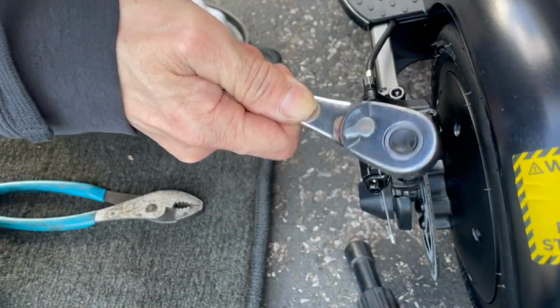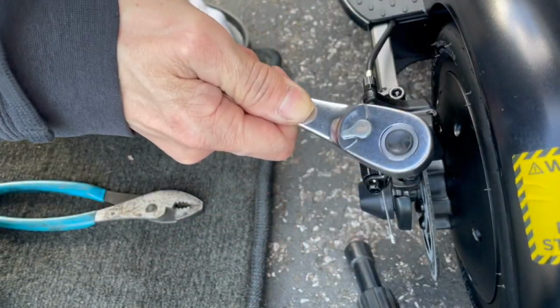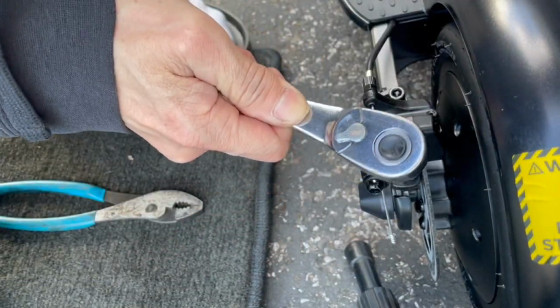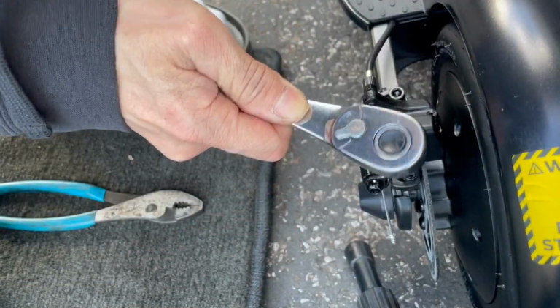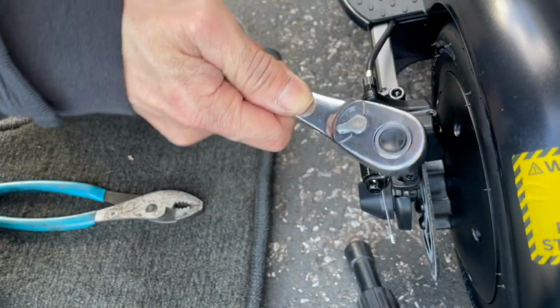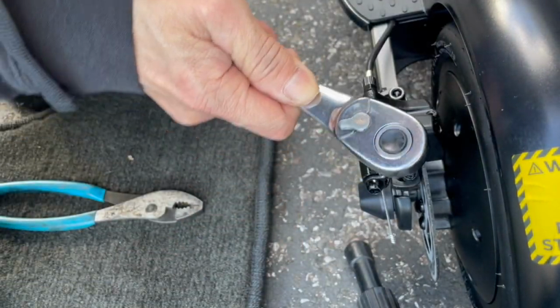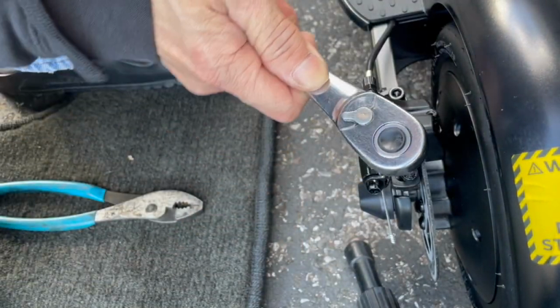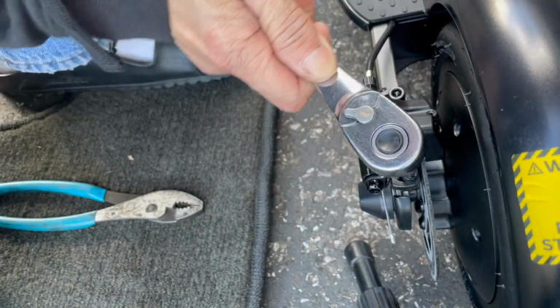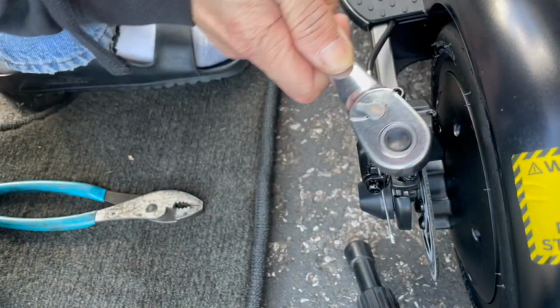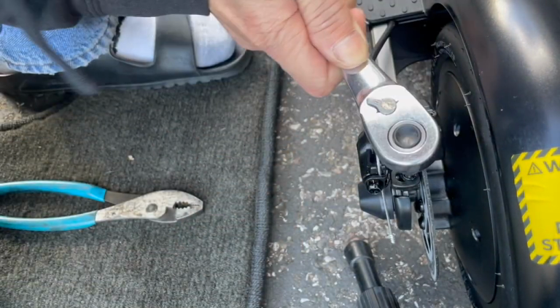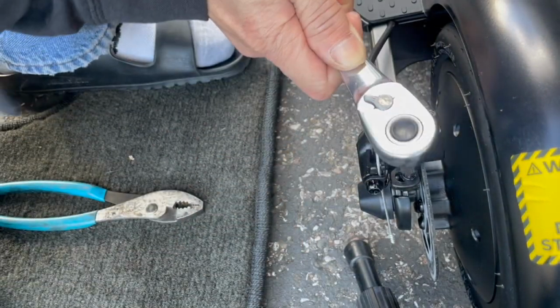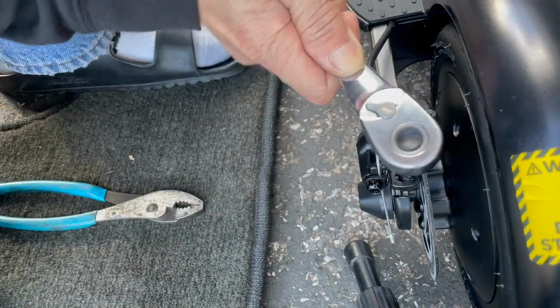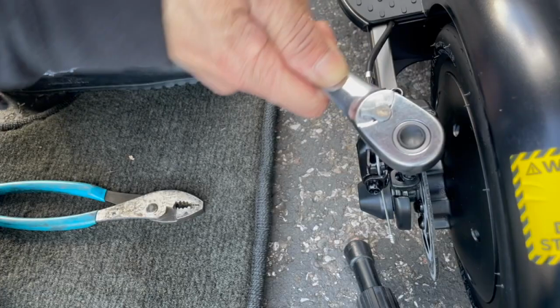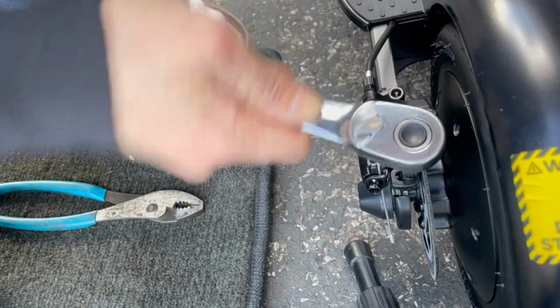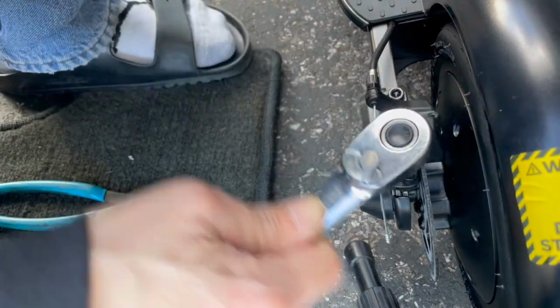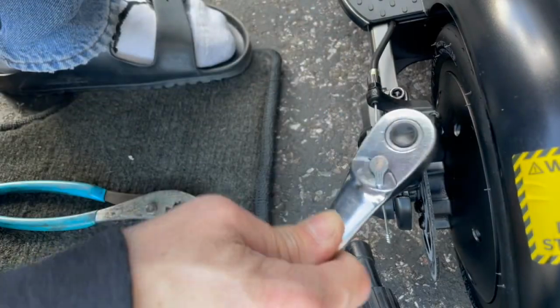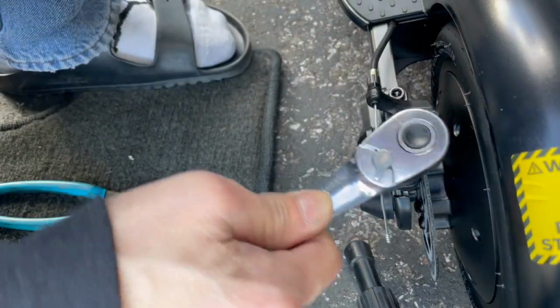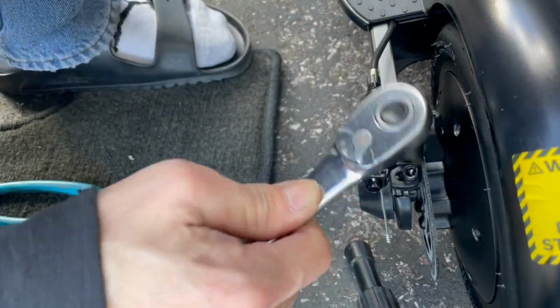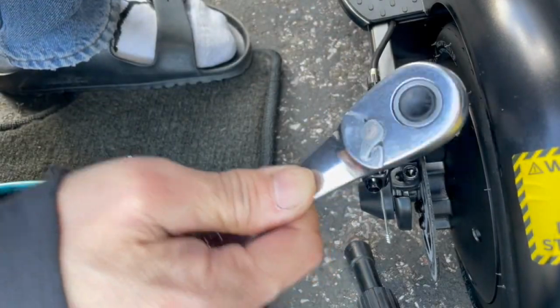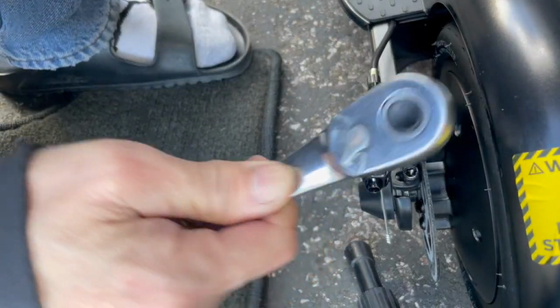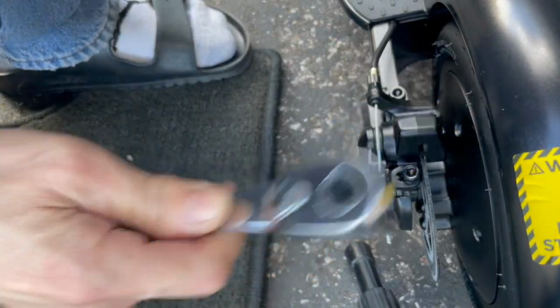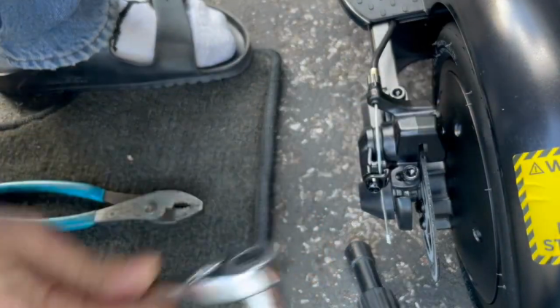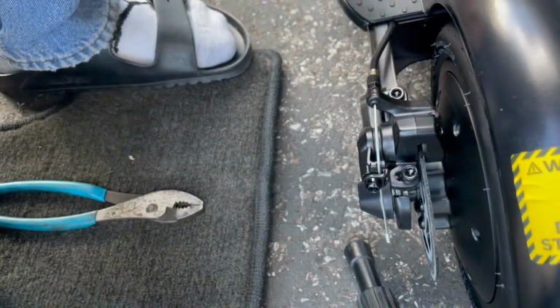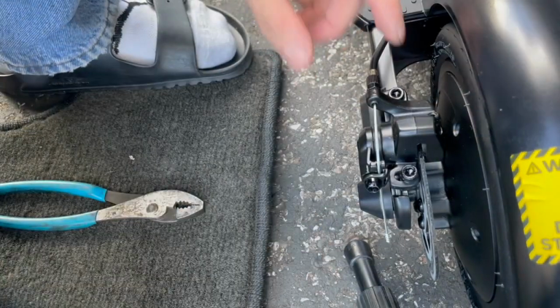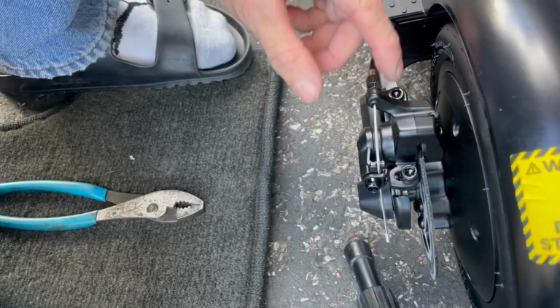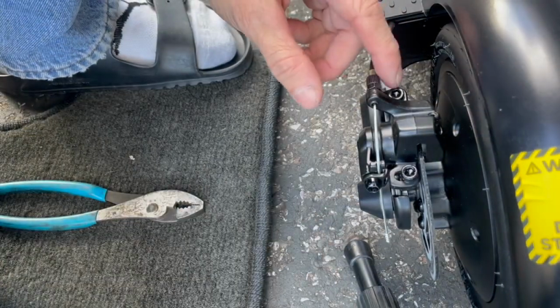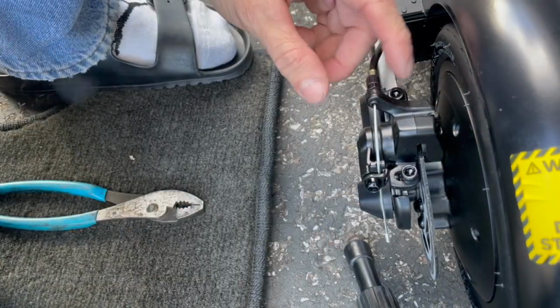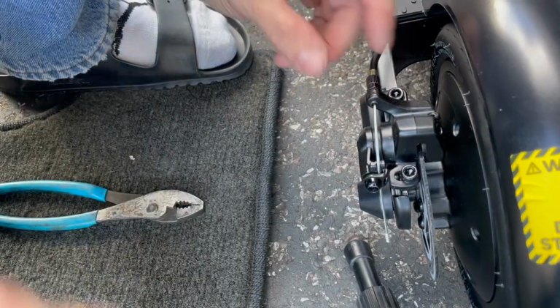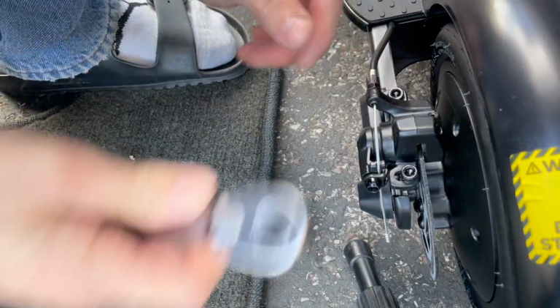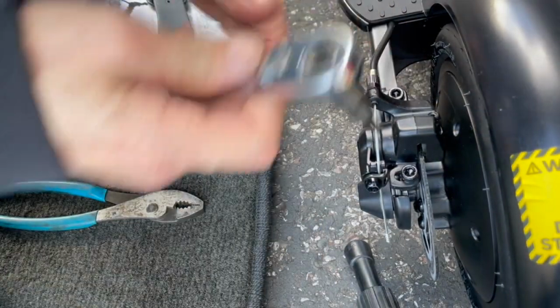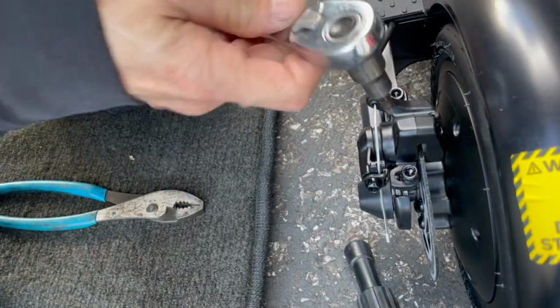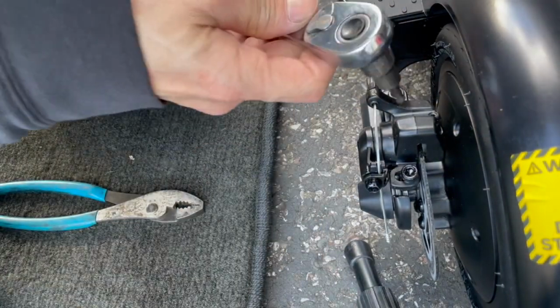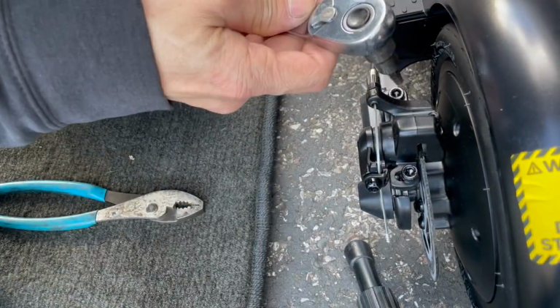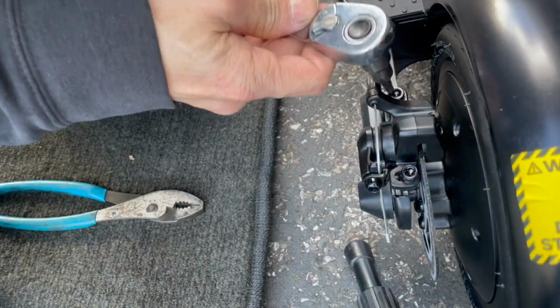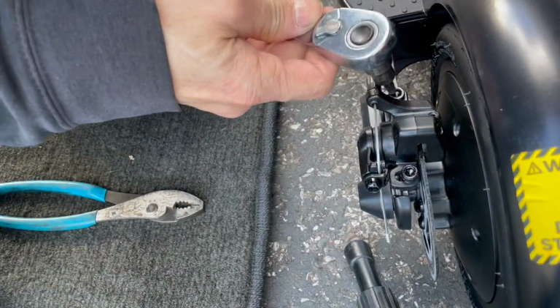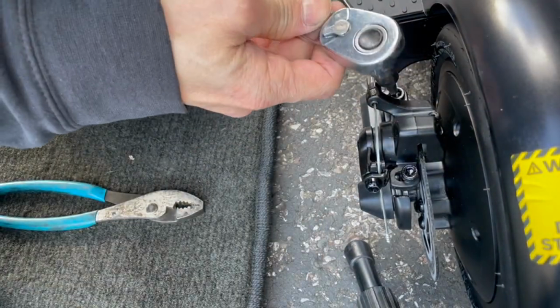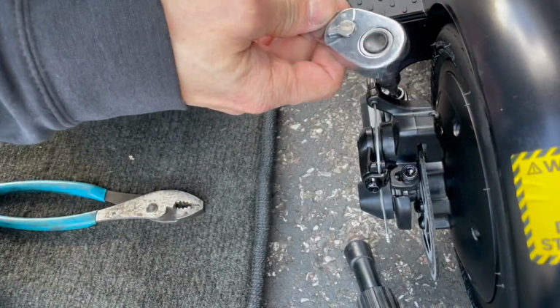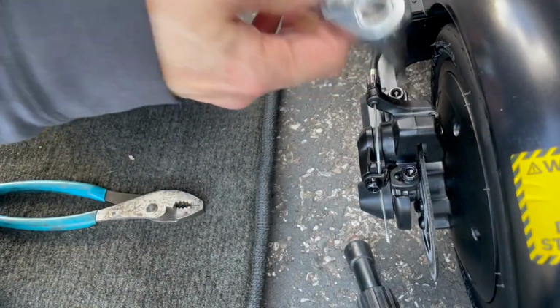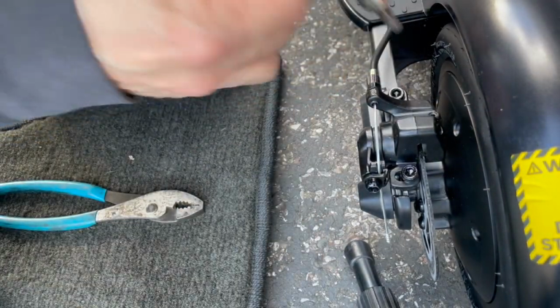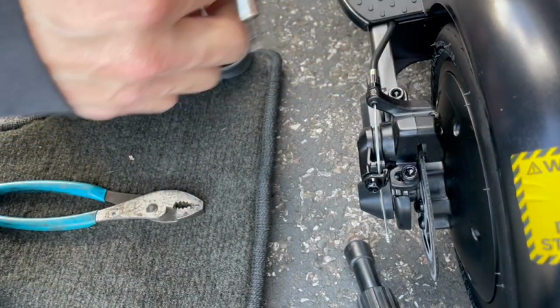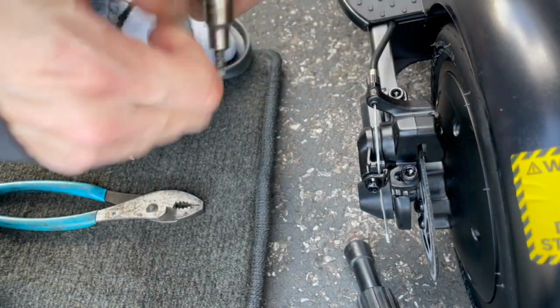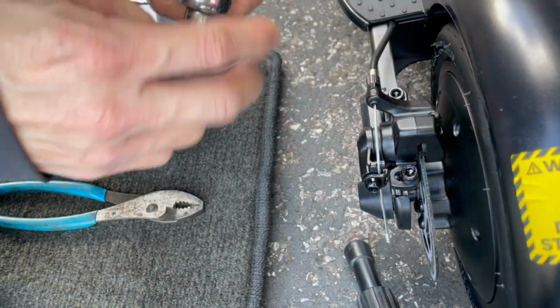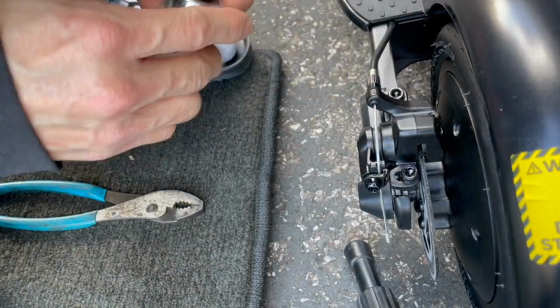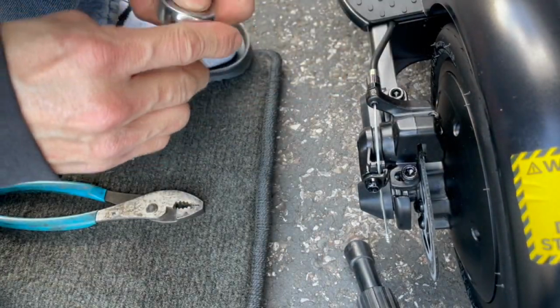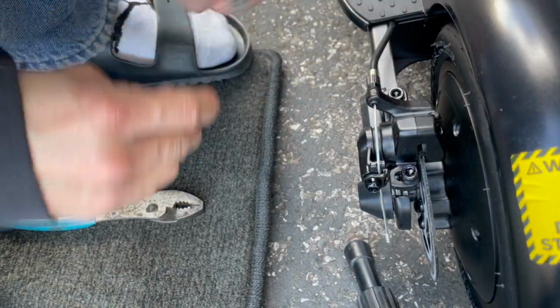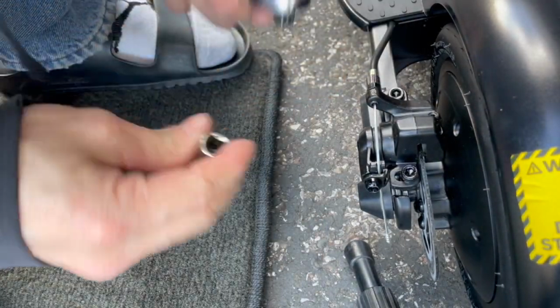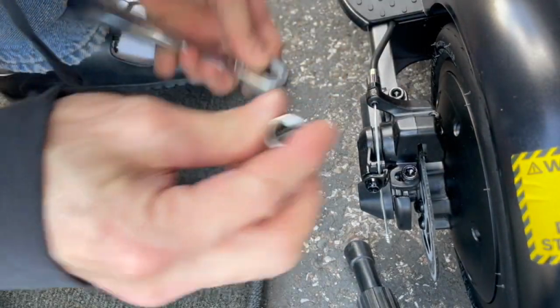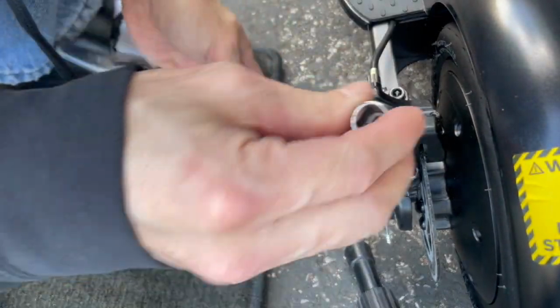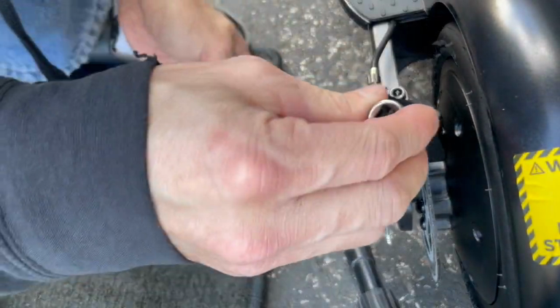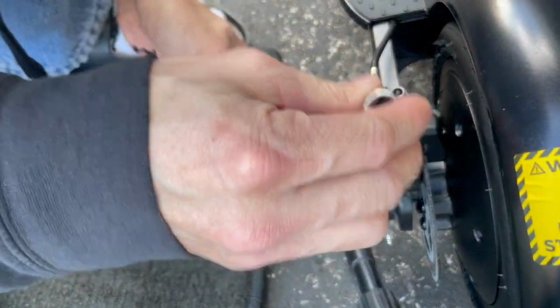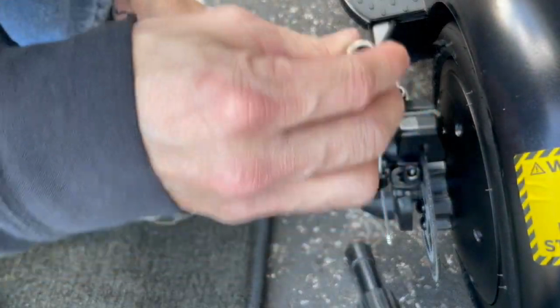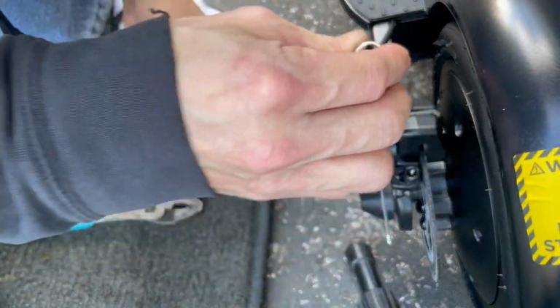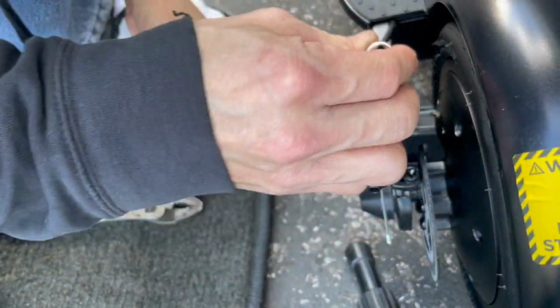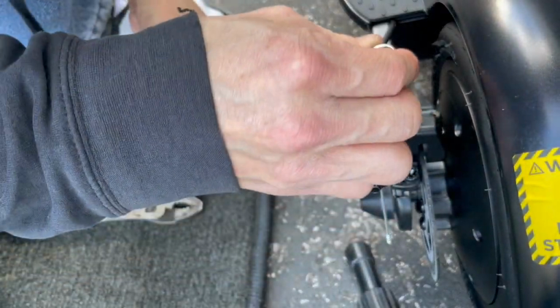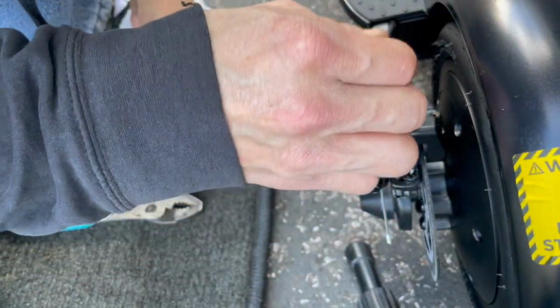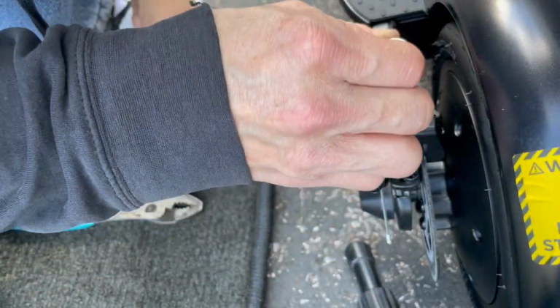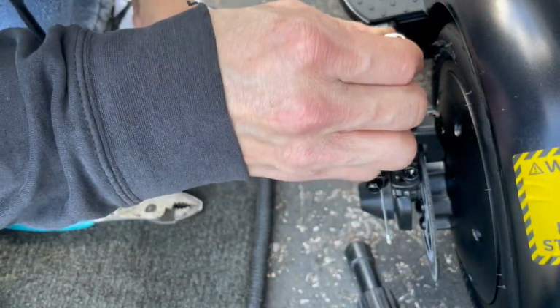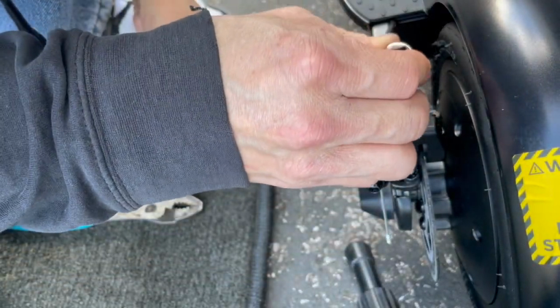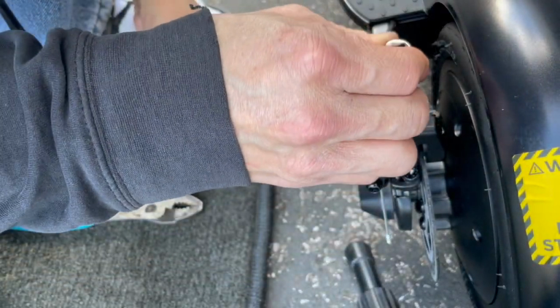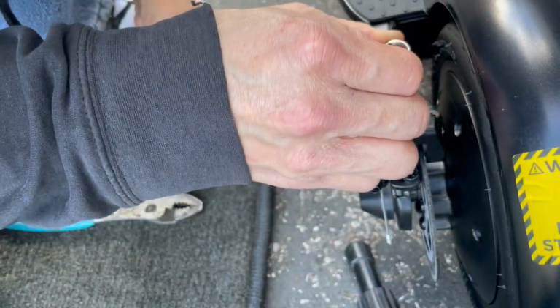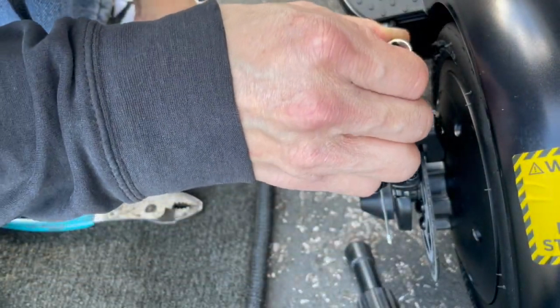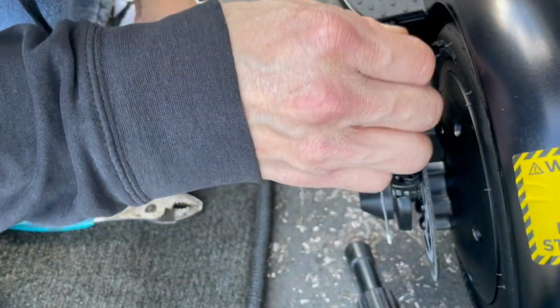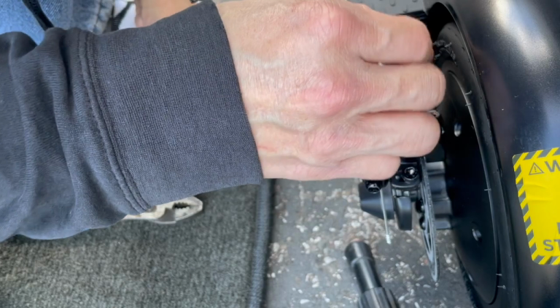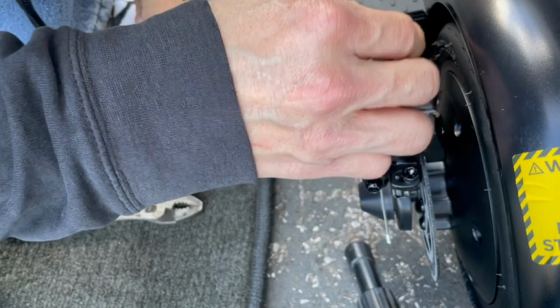So yeah, this setup is just like mechanical disc brakes on a bicycle. No big deal, nothing special.